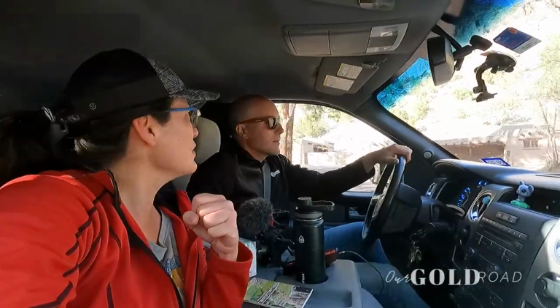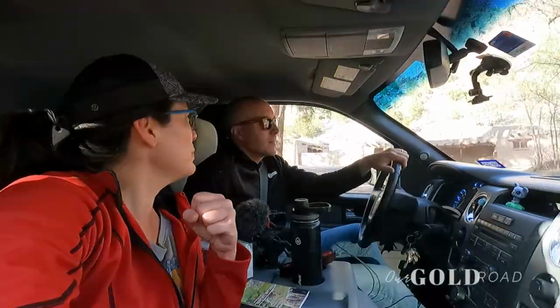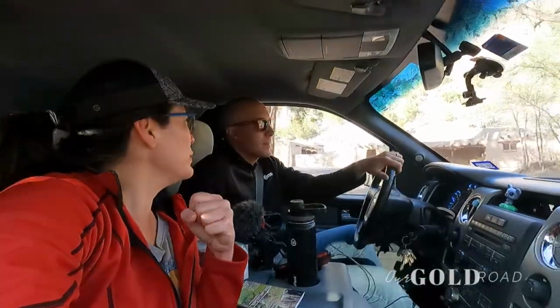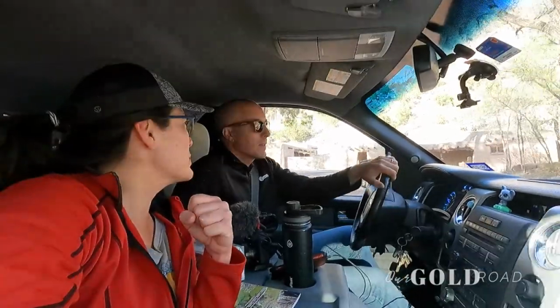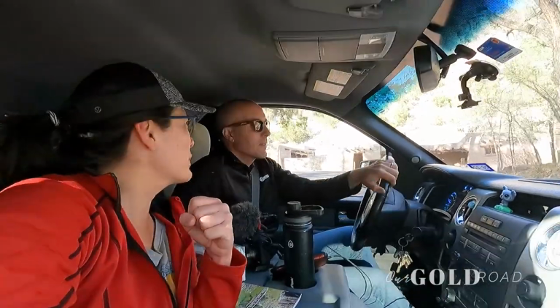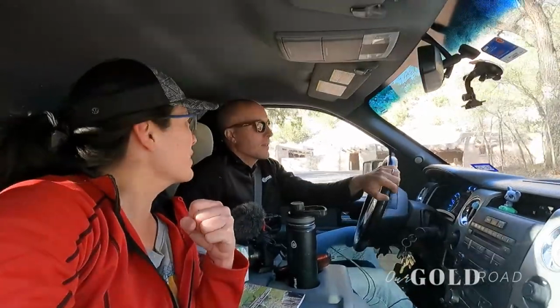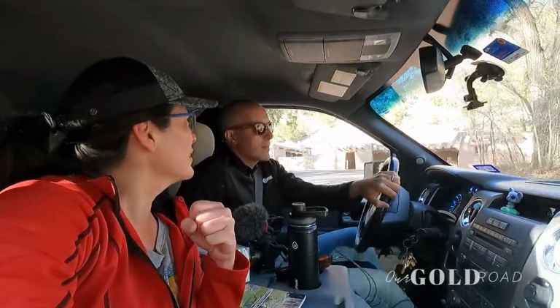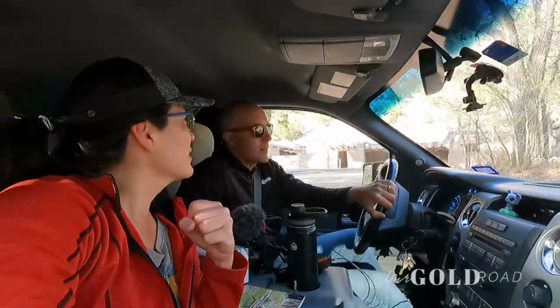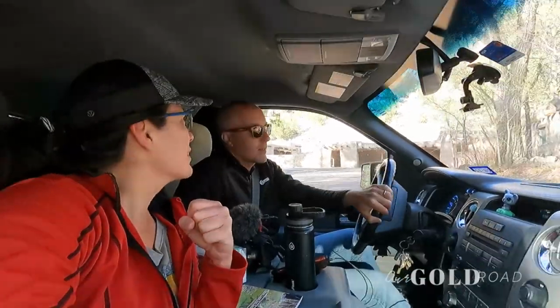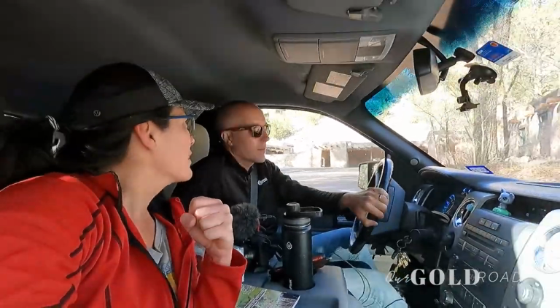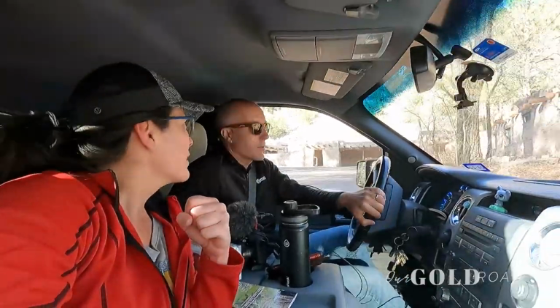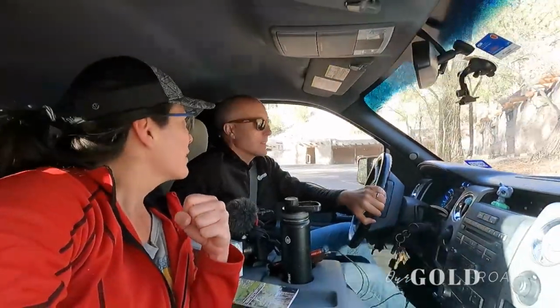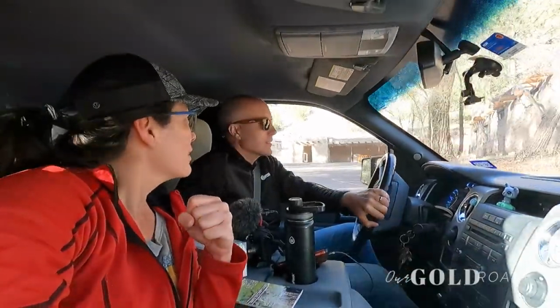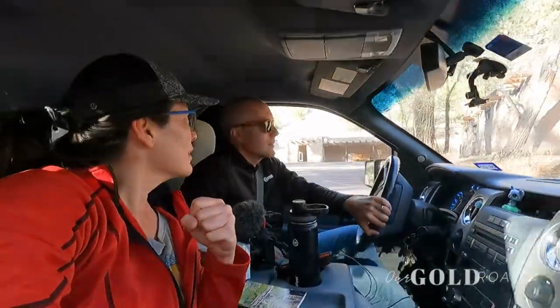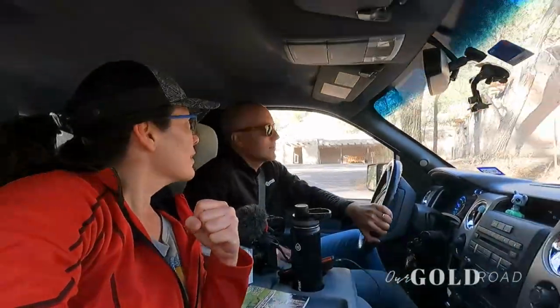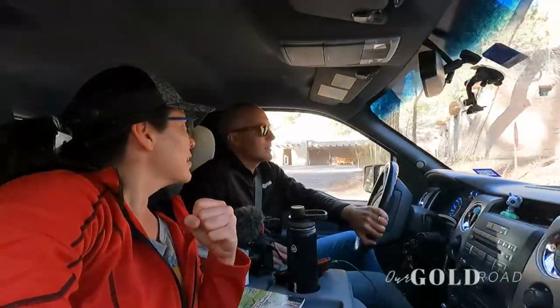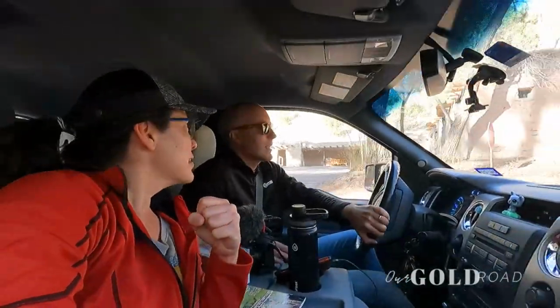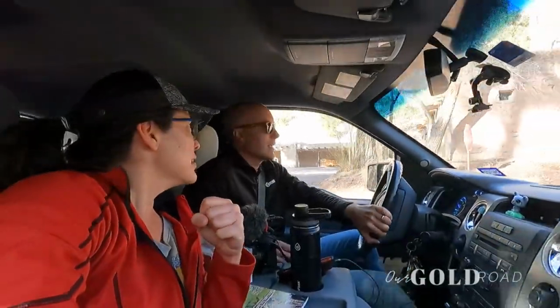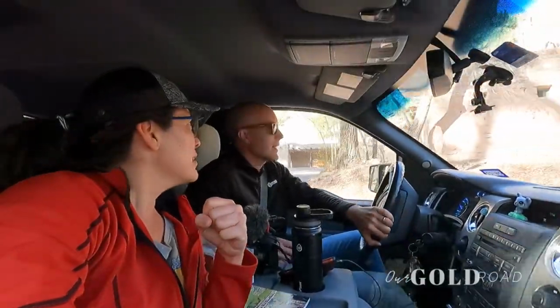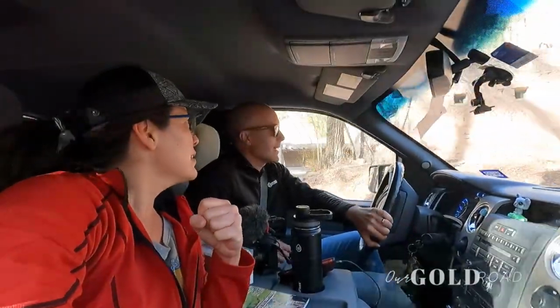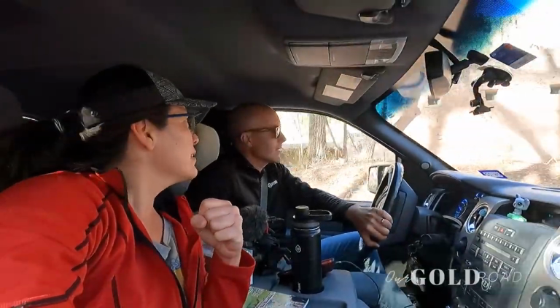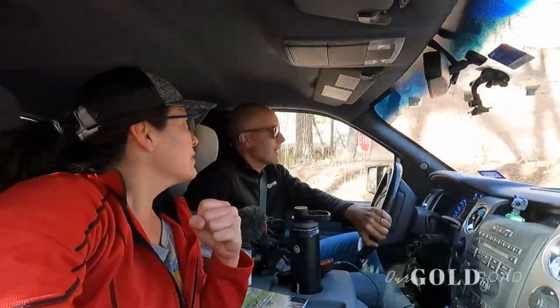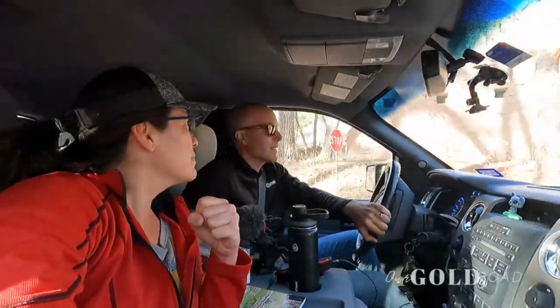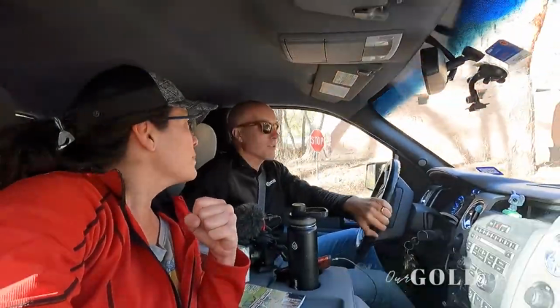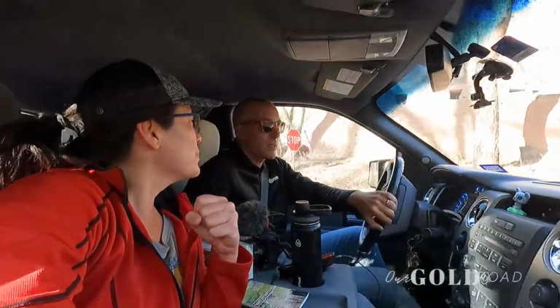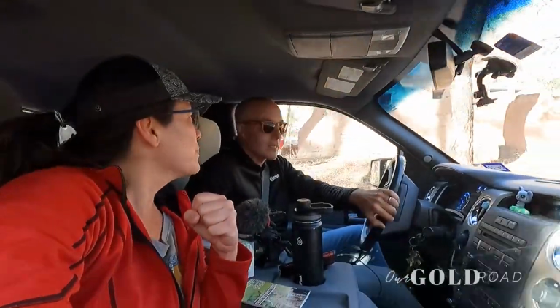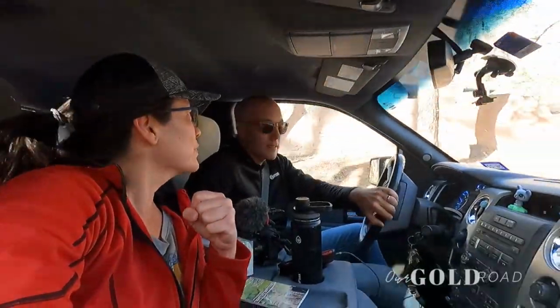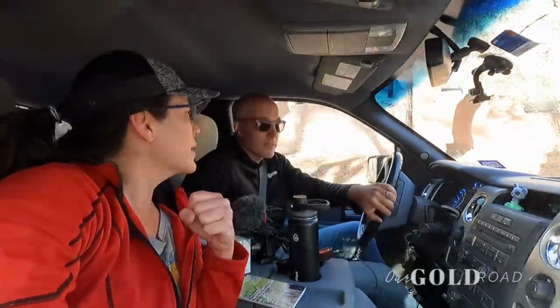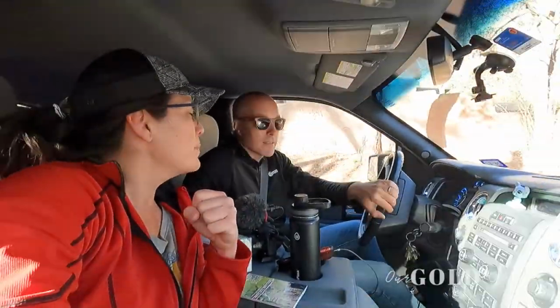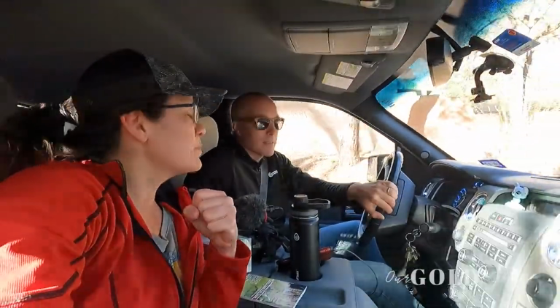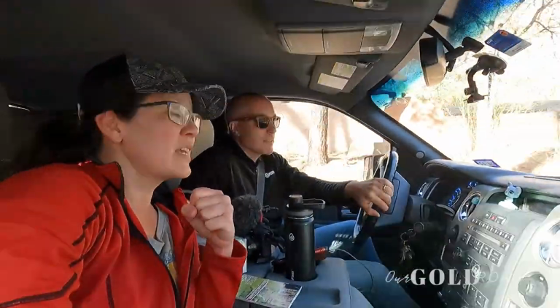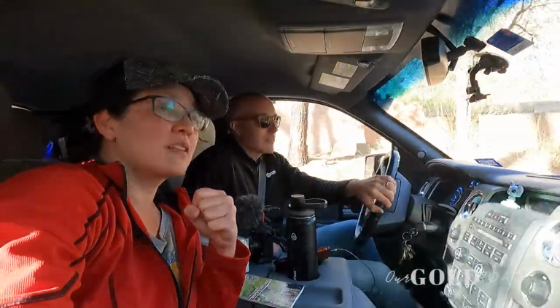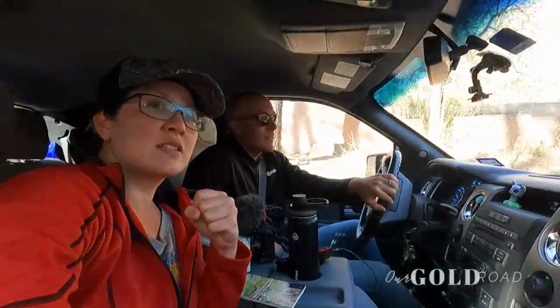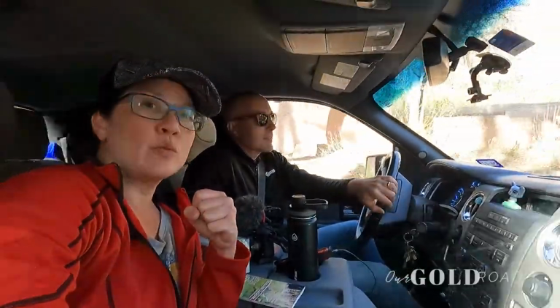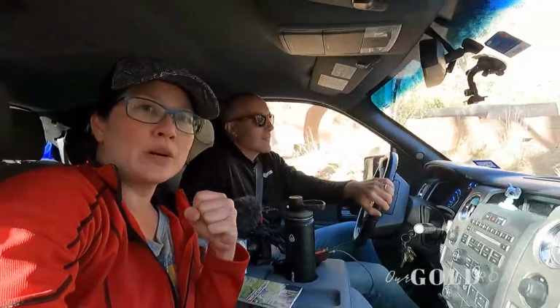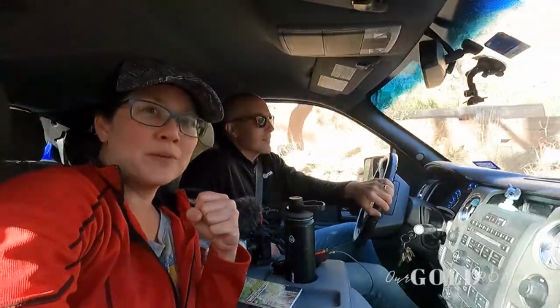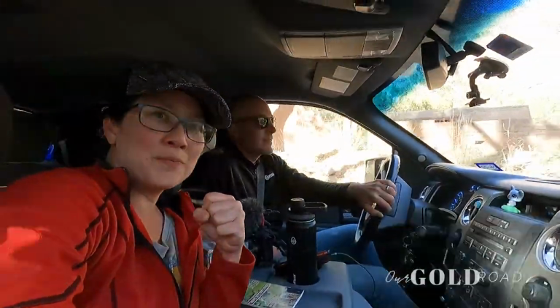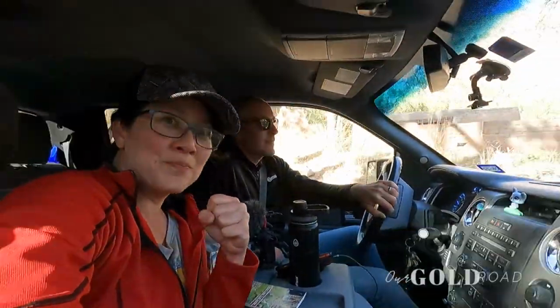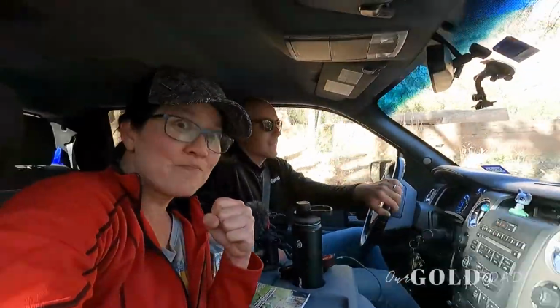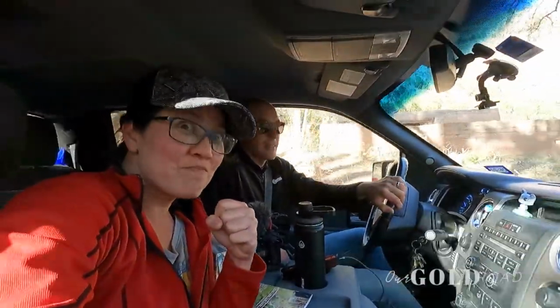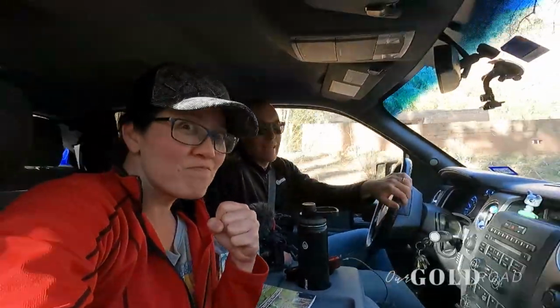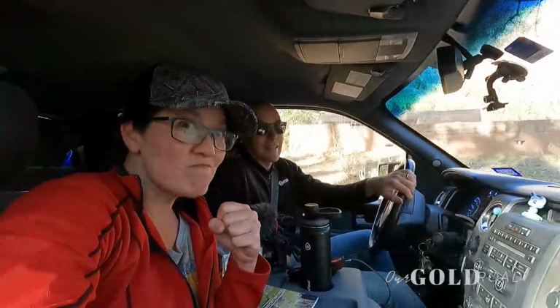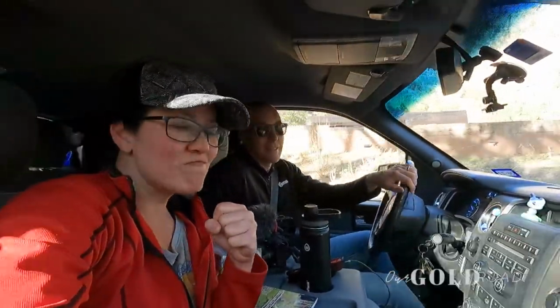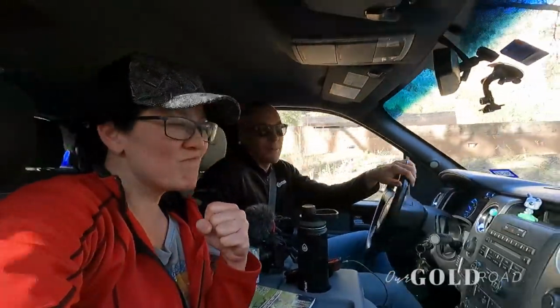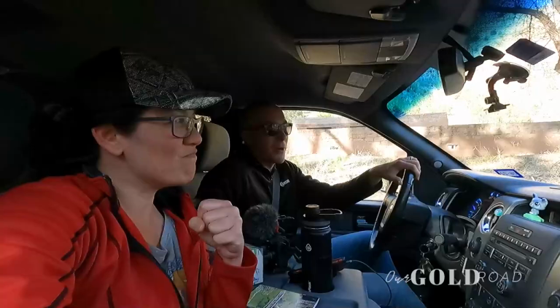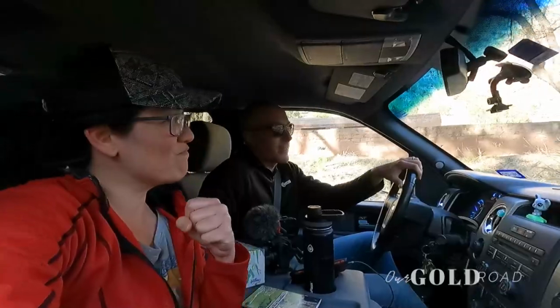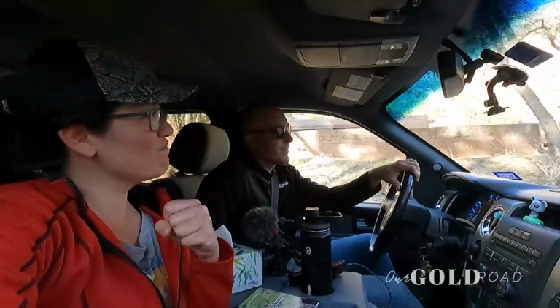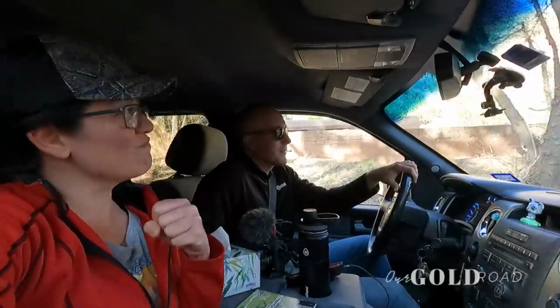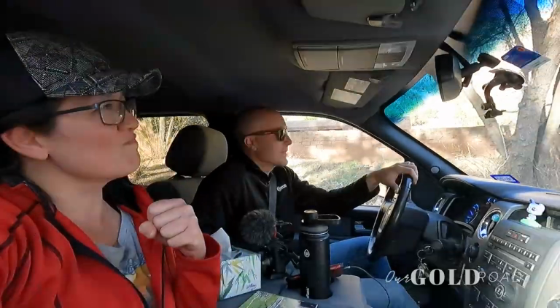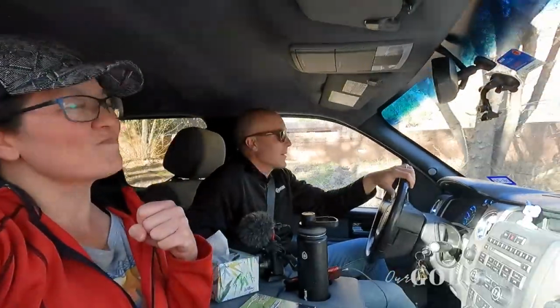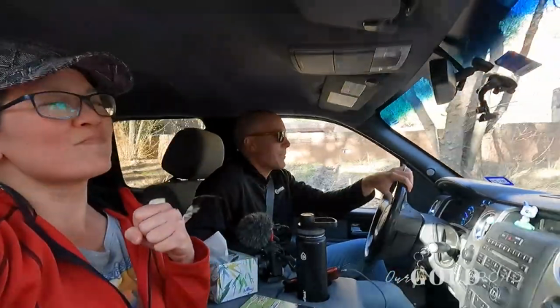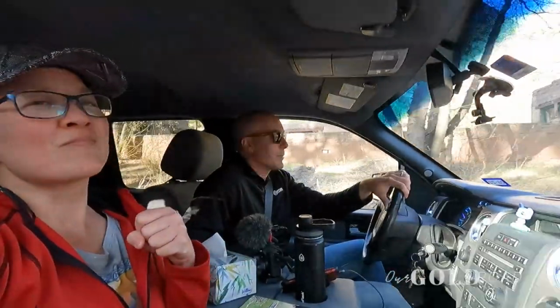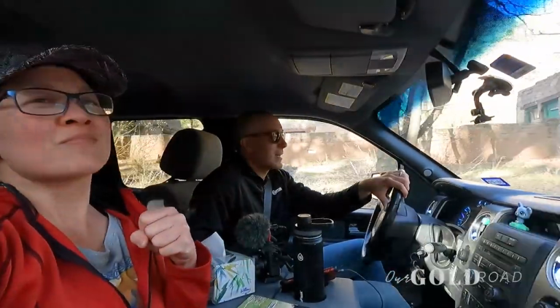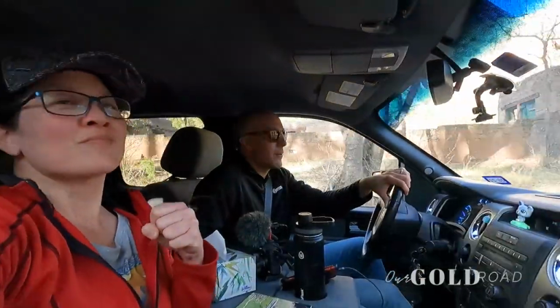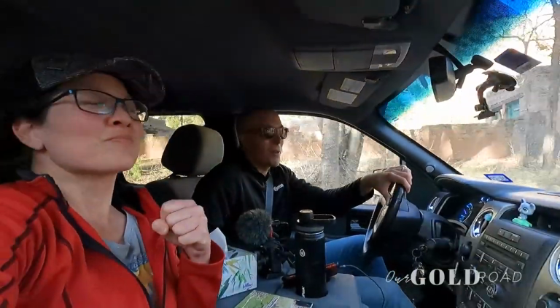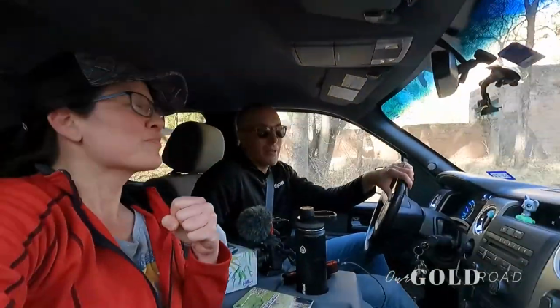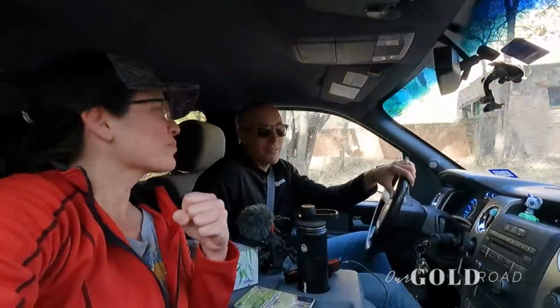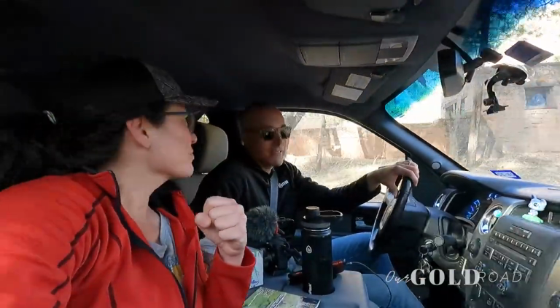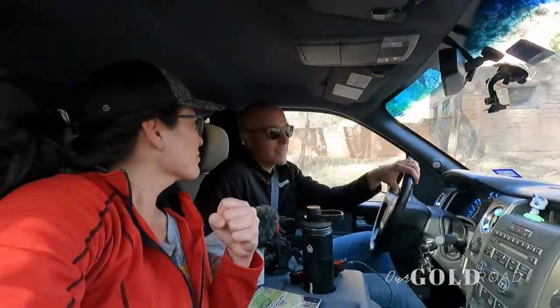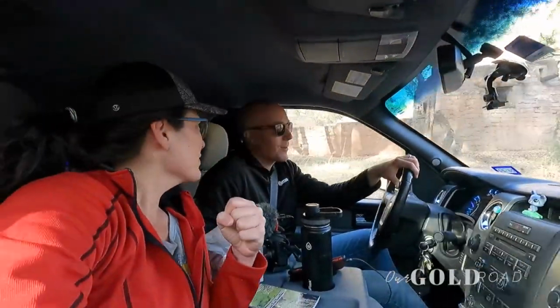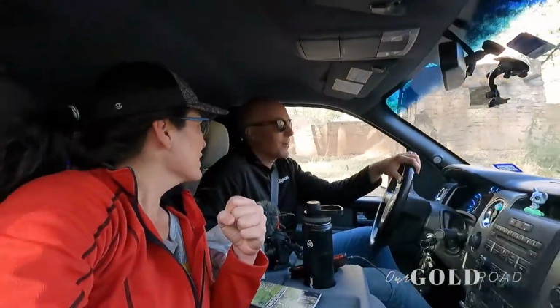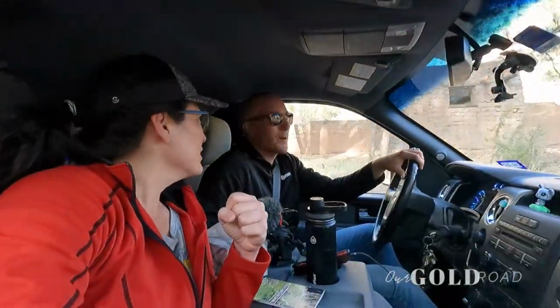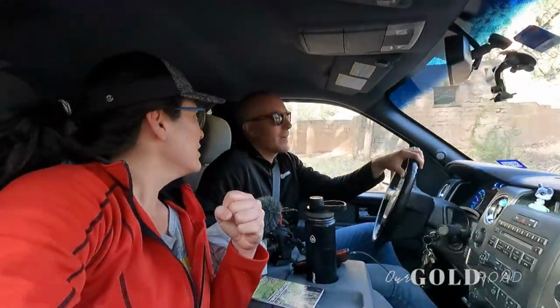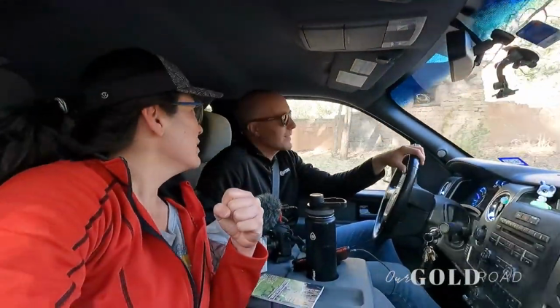But it was worth it. It was a nice hike. I enjoyed it. Yeah. Take lots of water — some people were out there without water, don't know why.